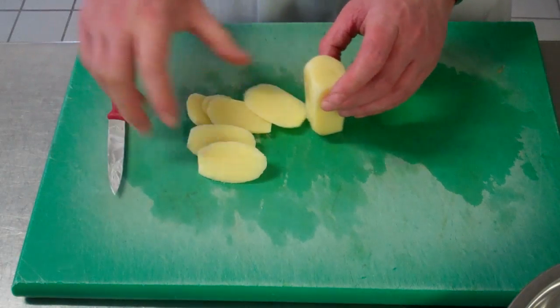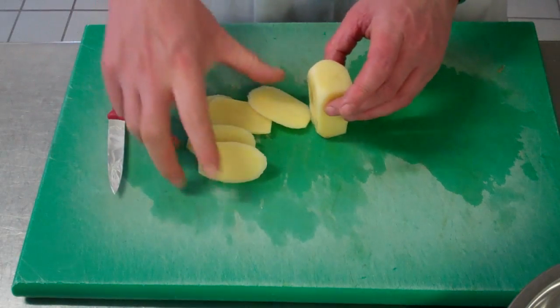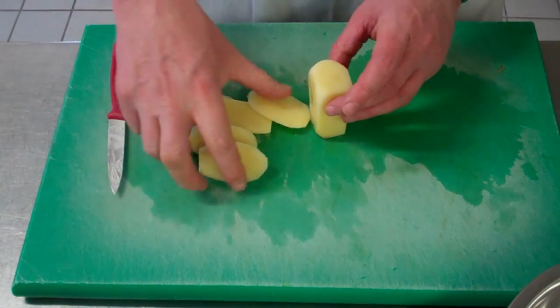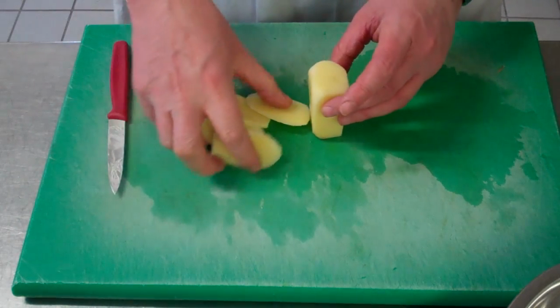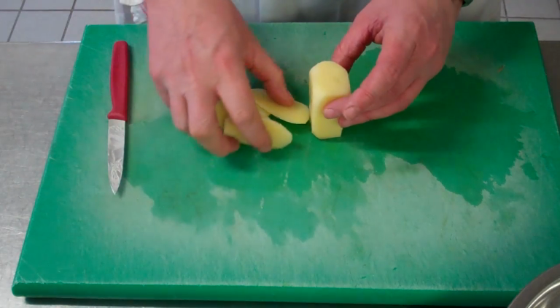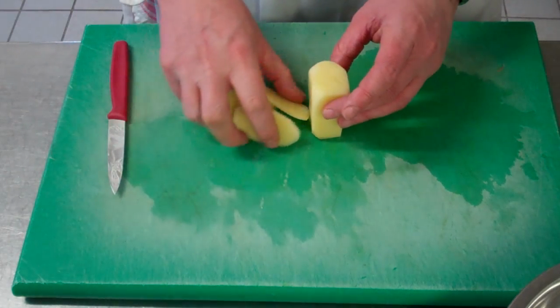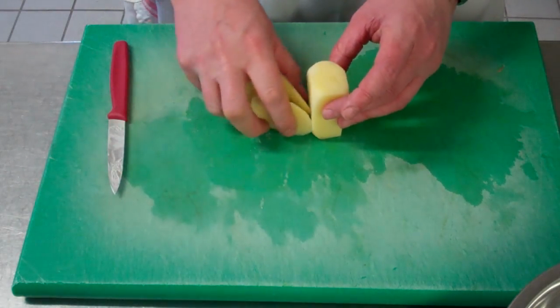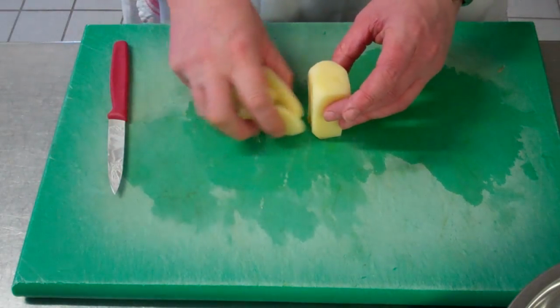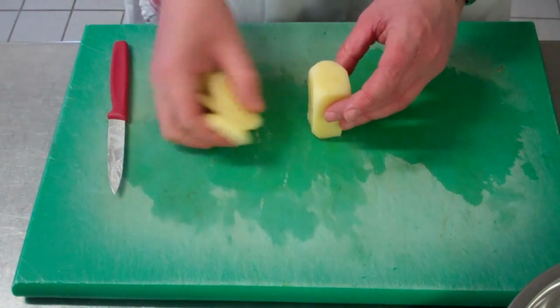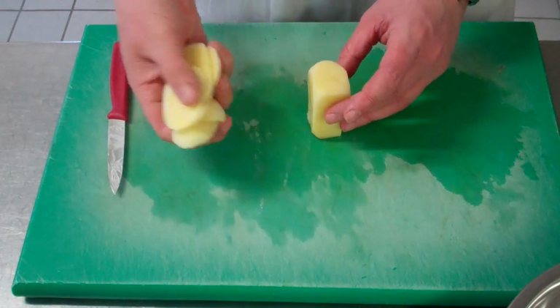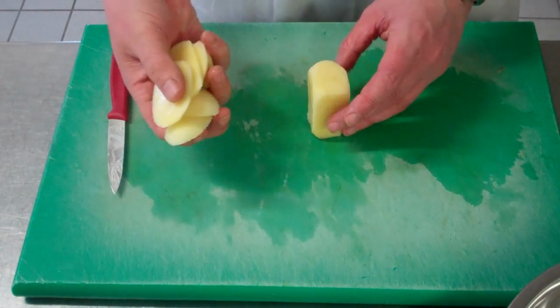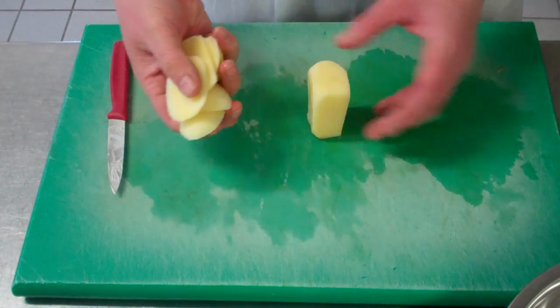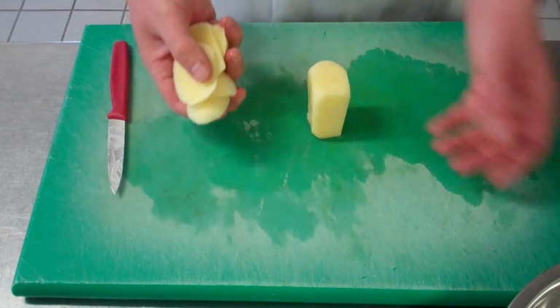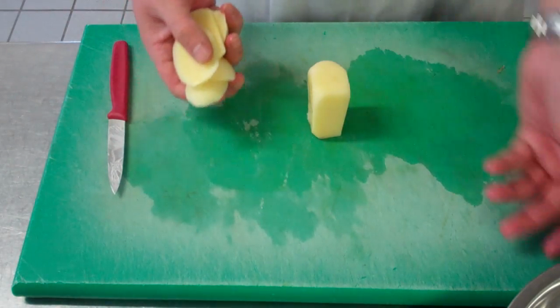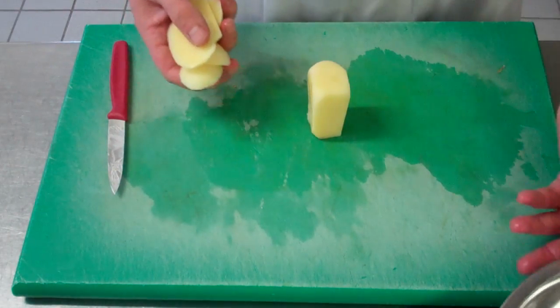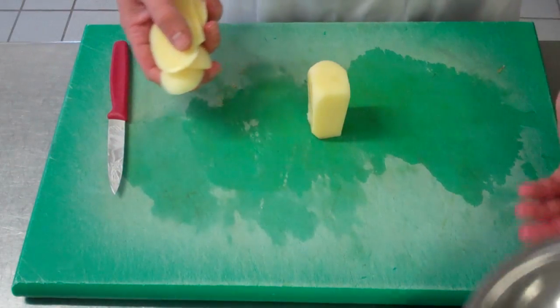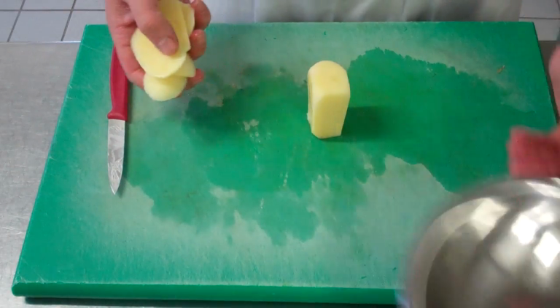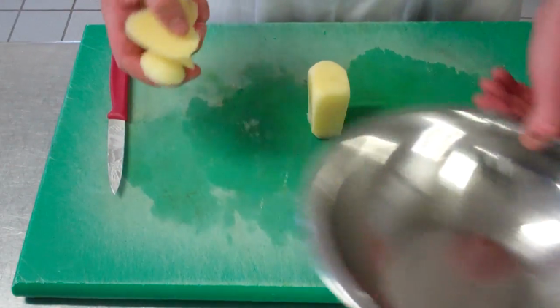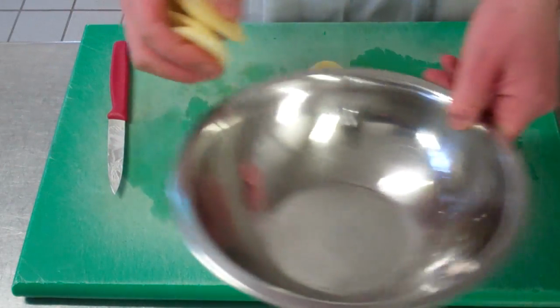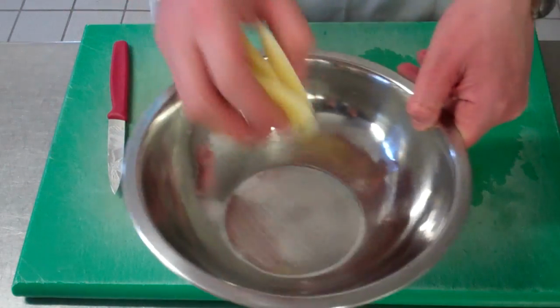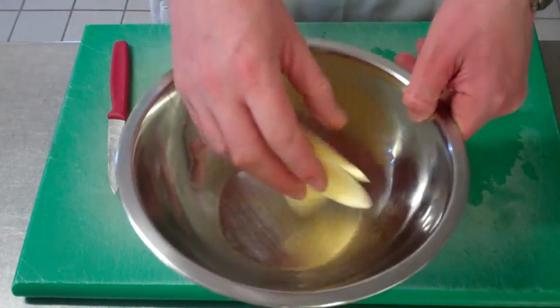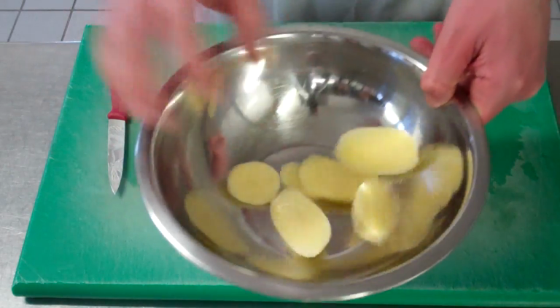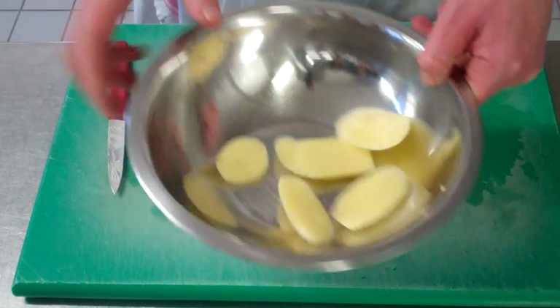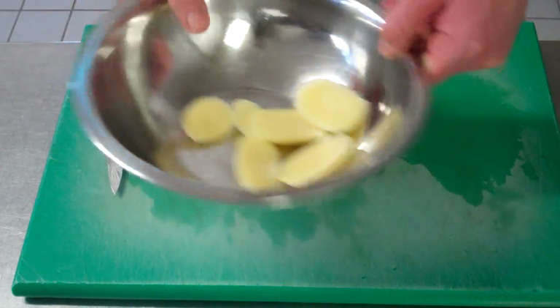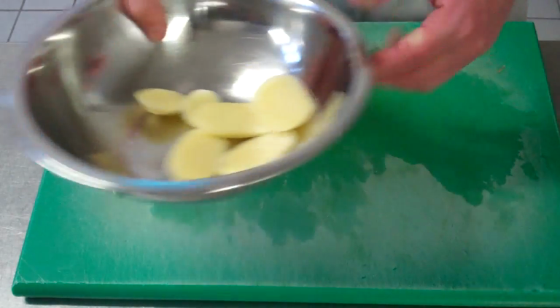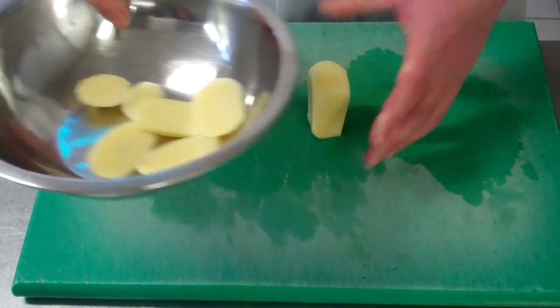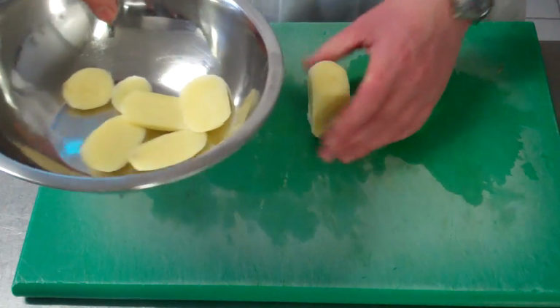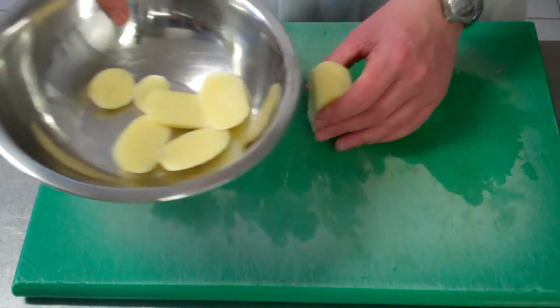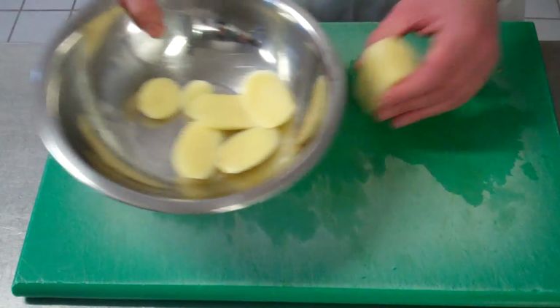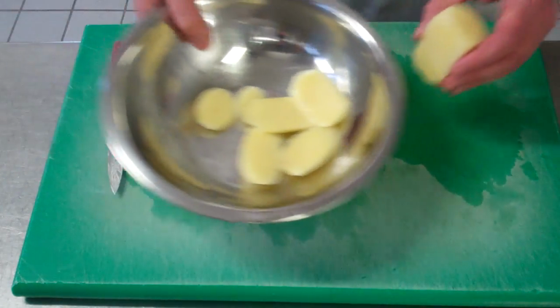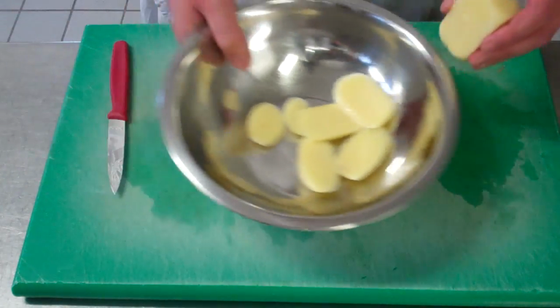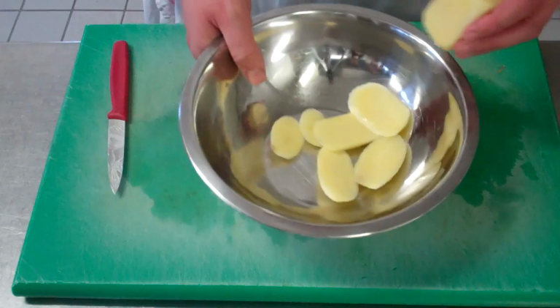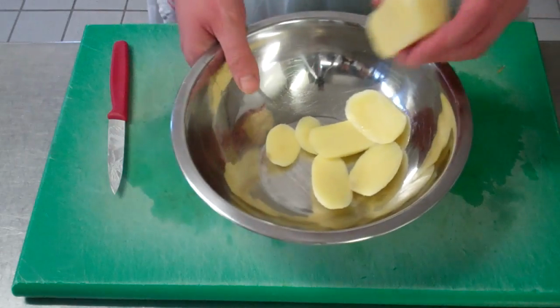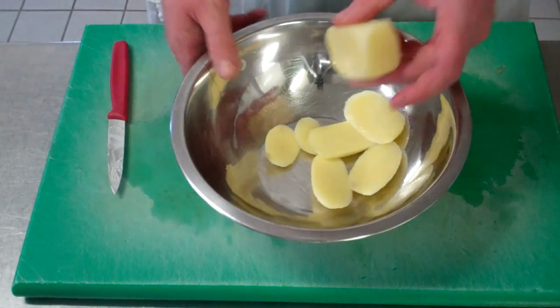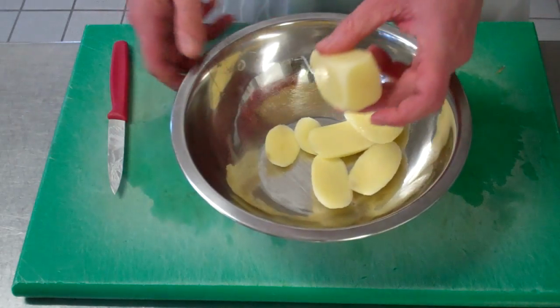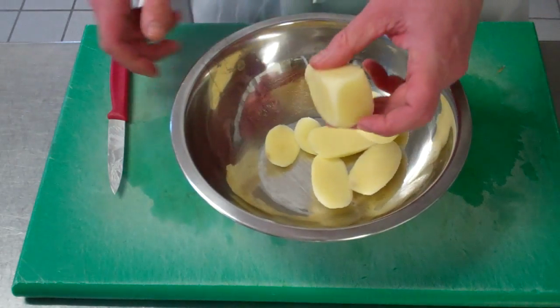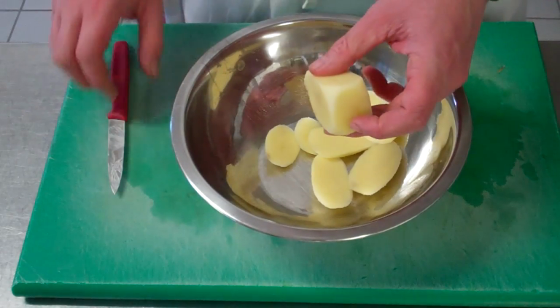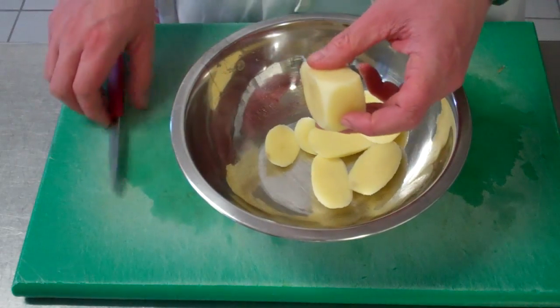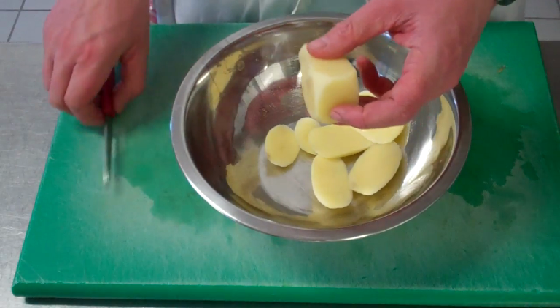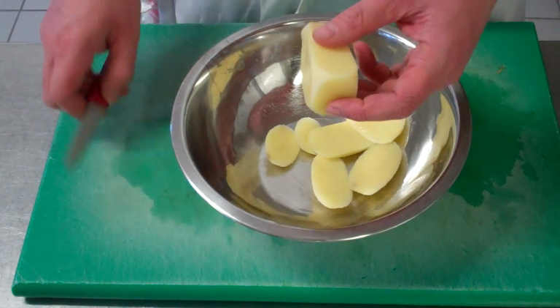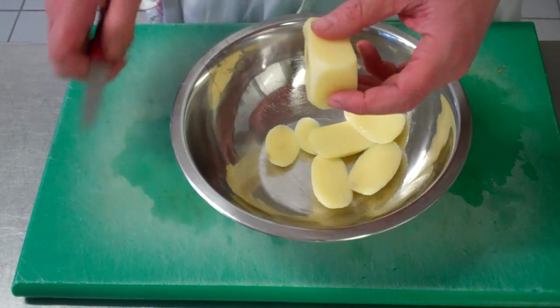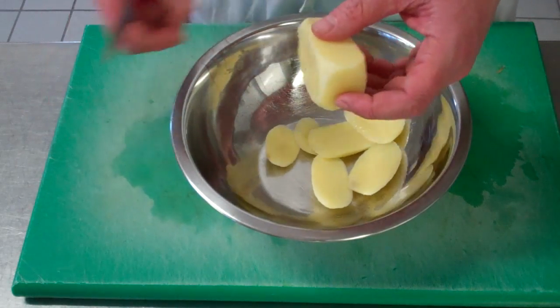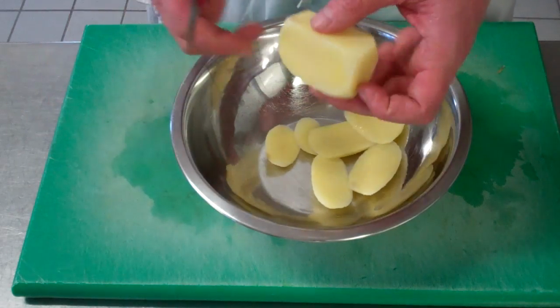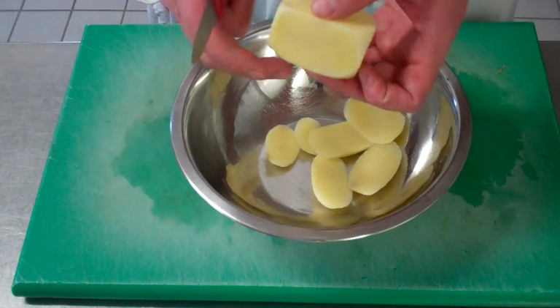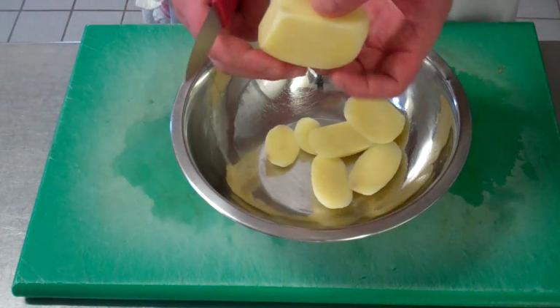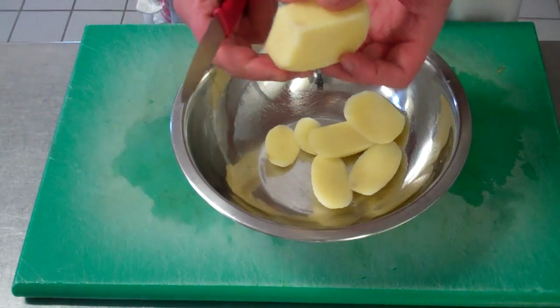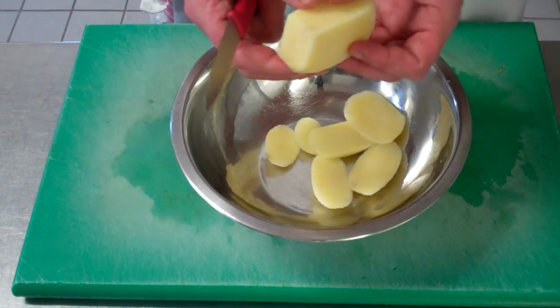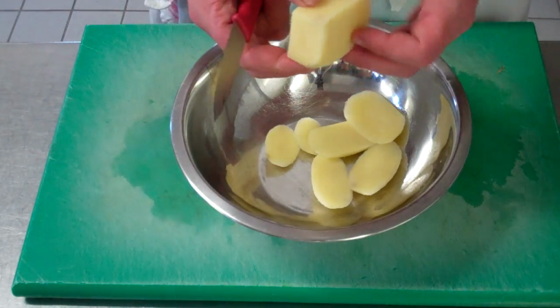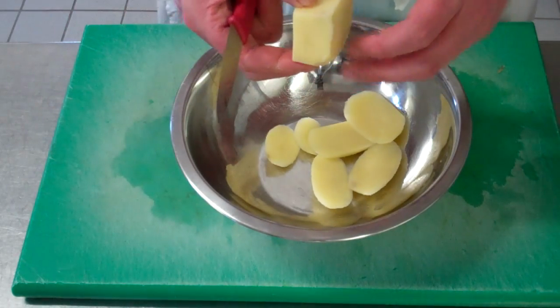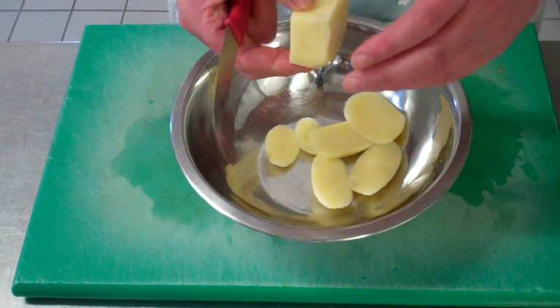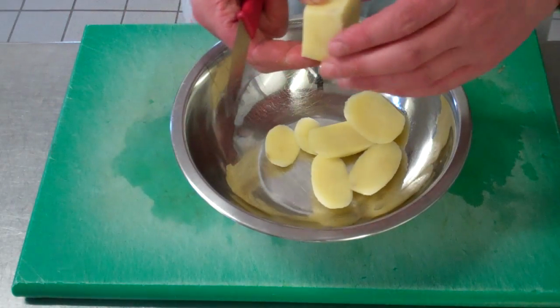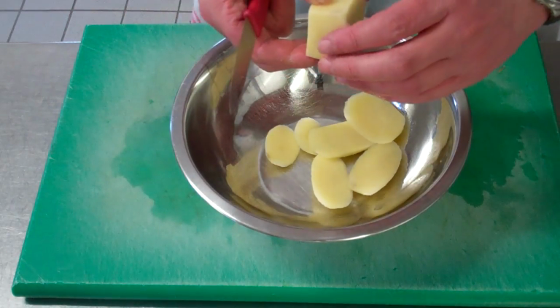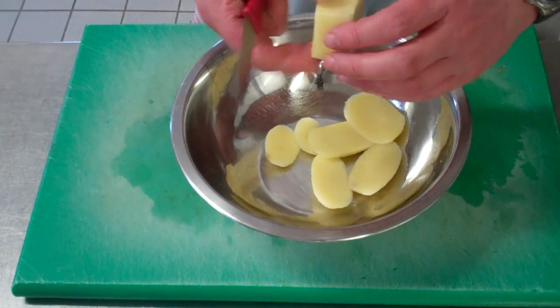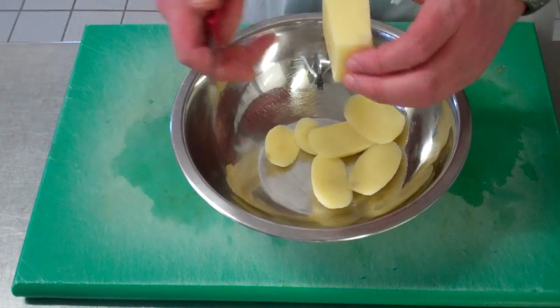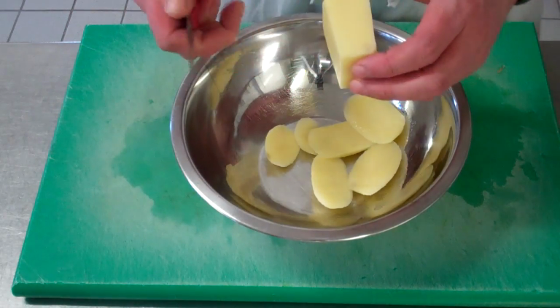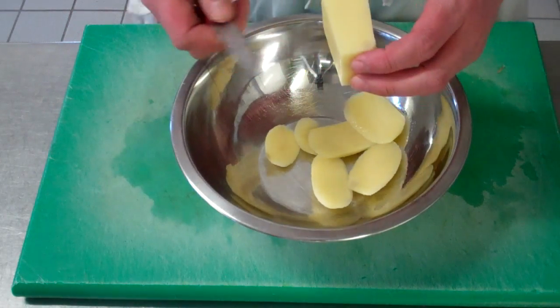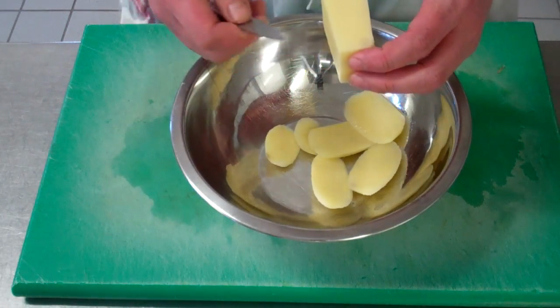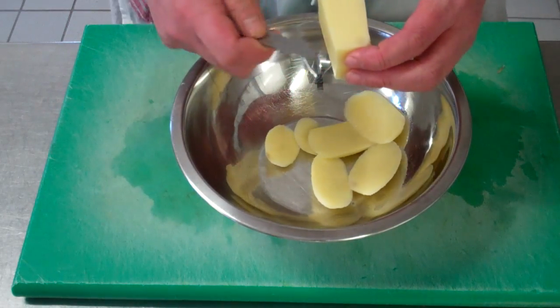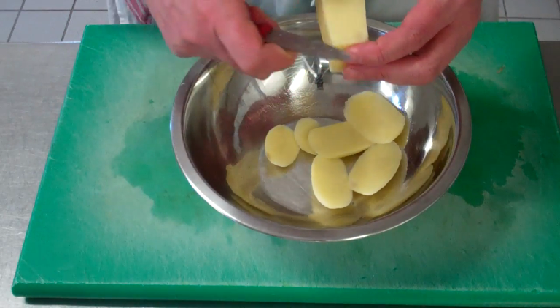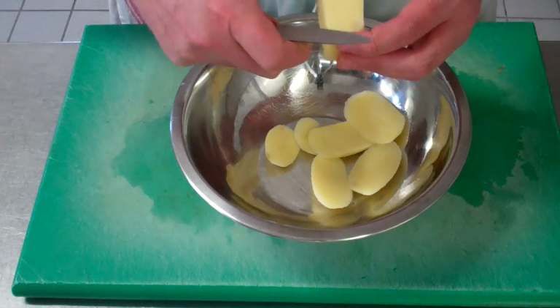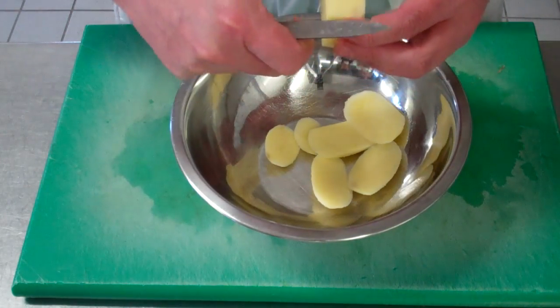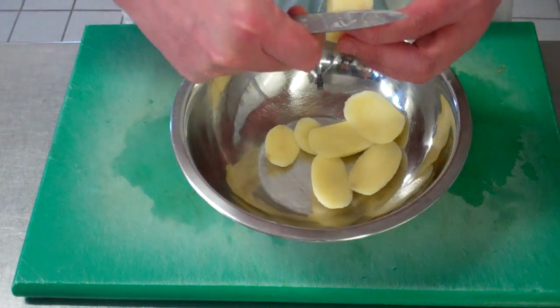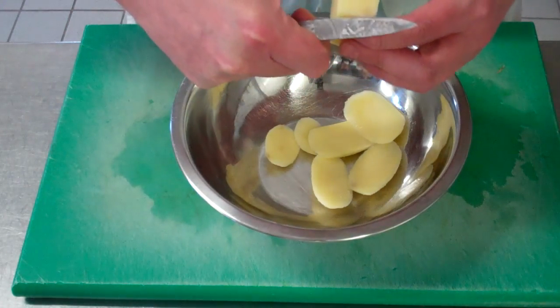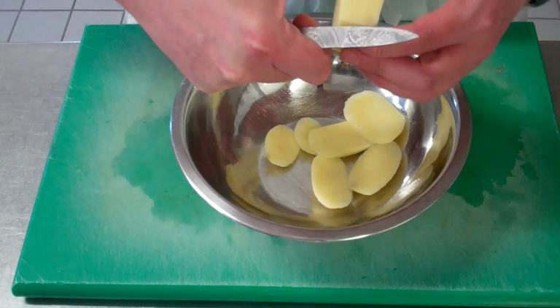Keep your trimmings here — any trimmings we have today we're going to keep them for mashed potato.